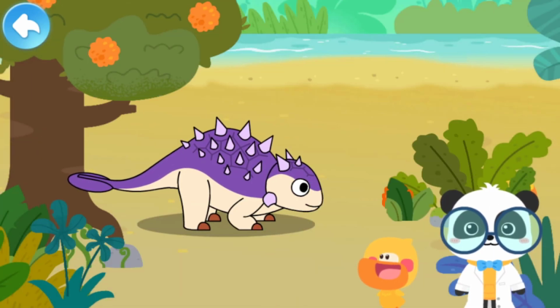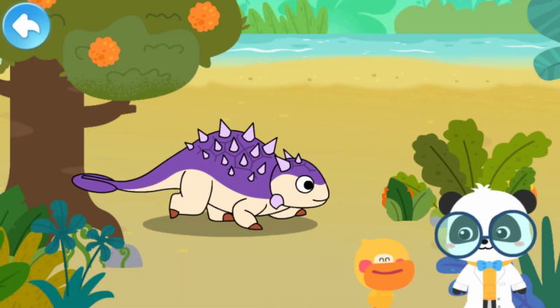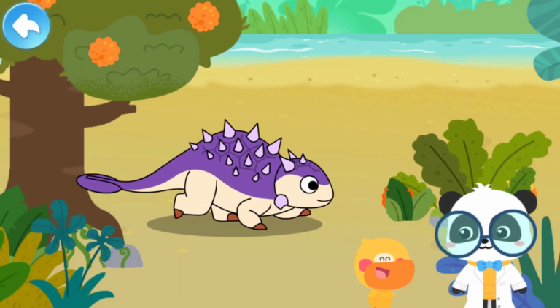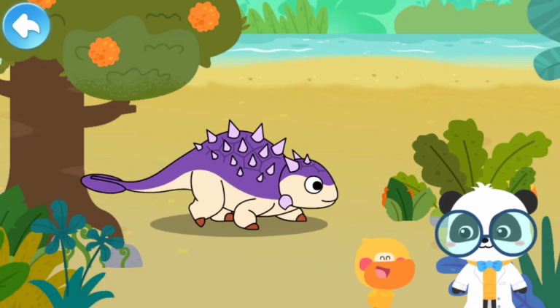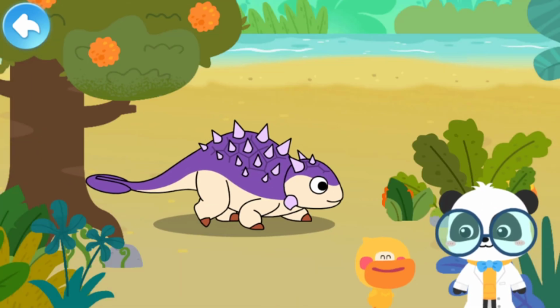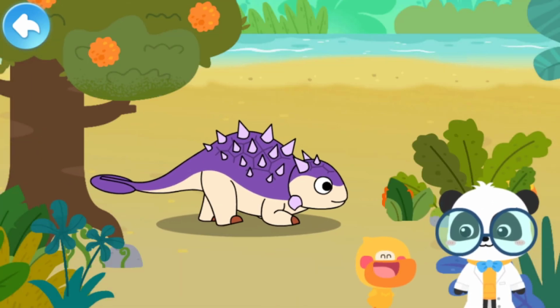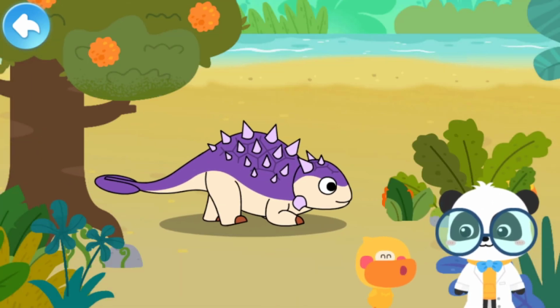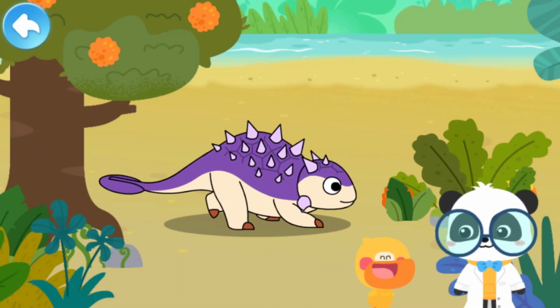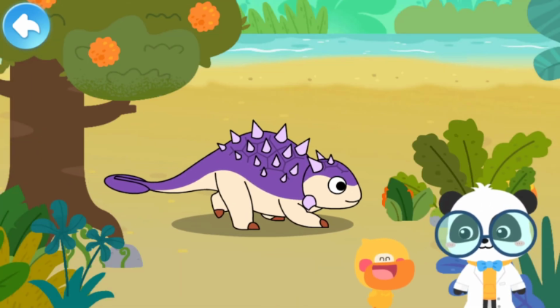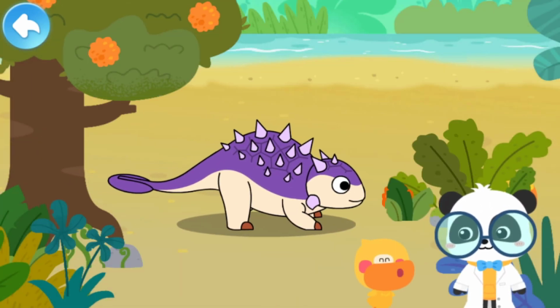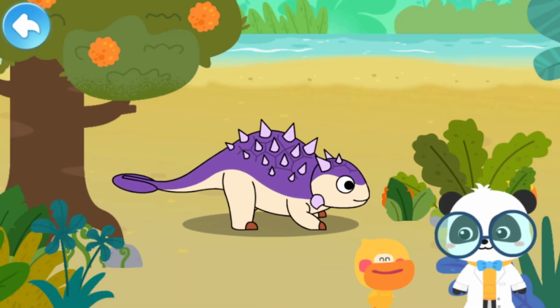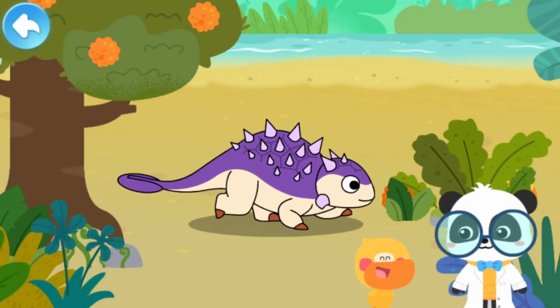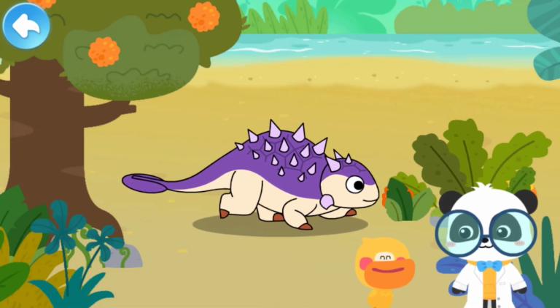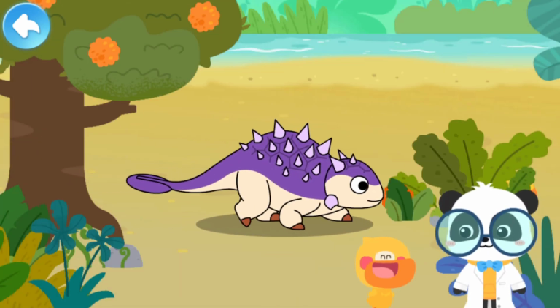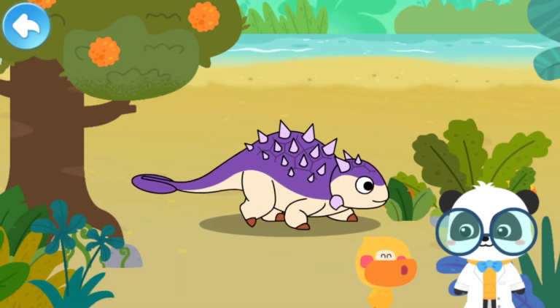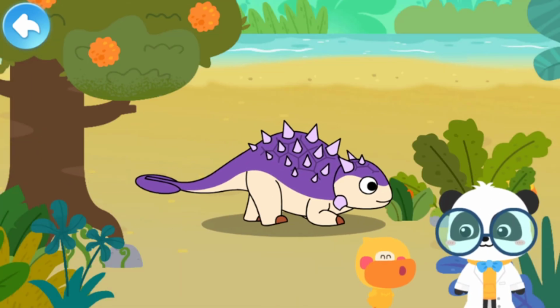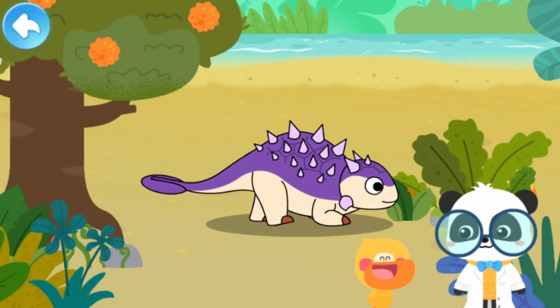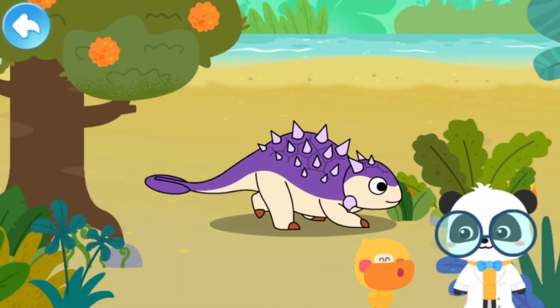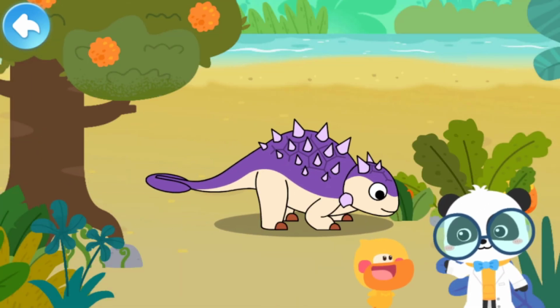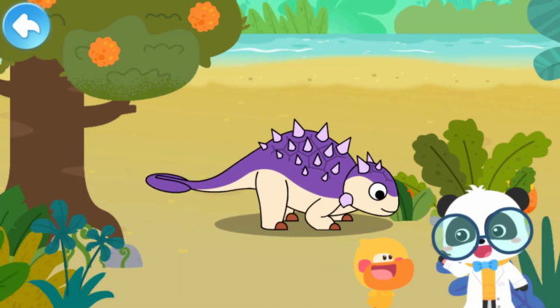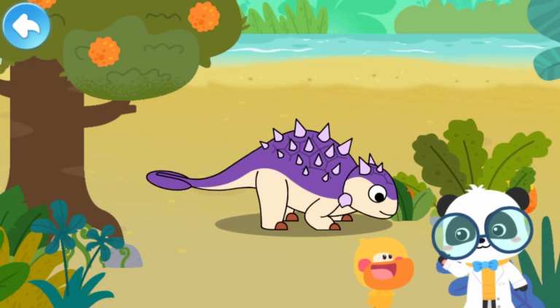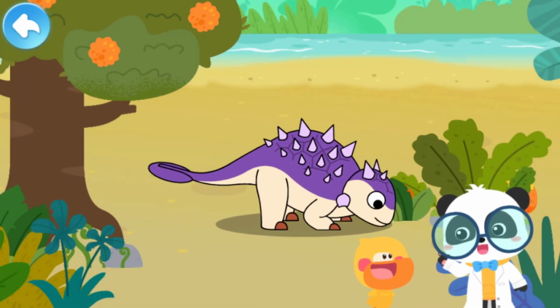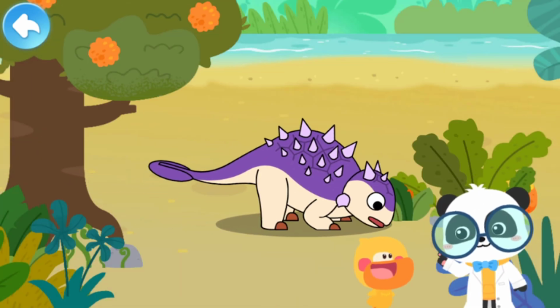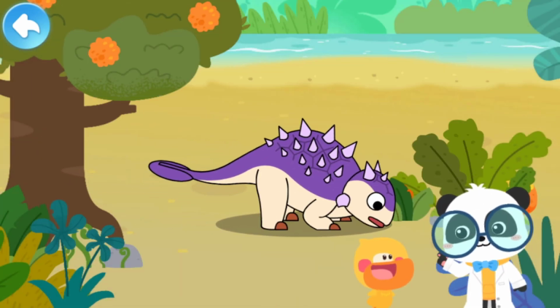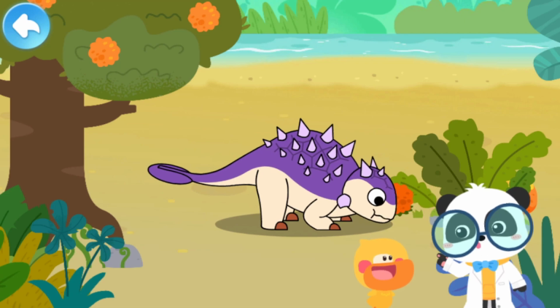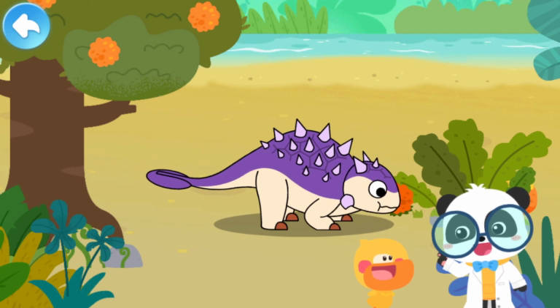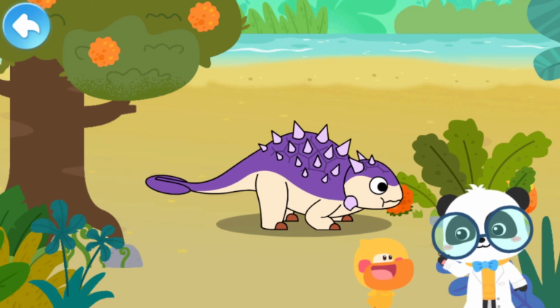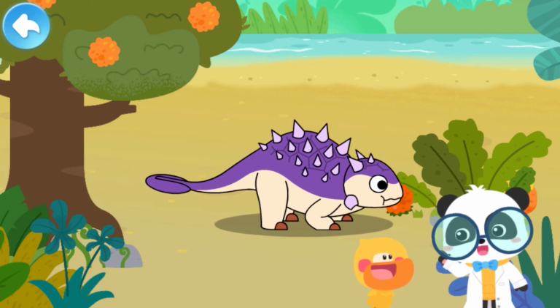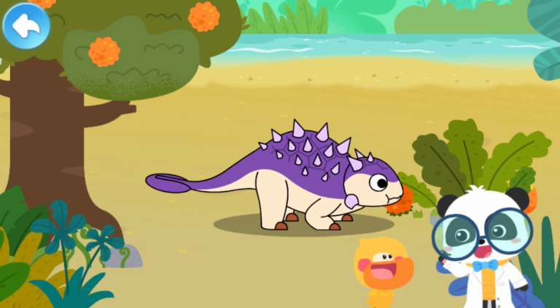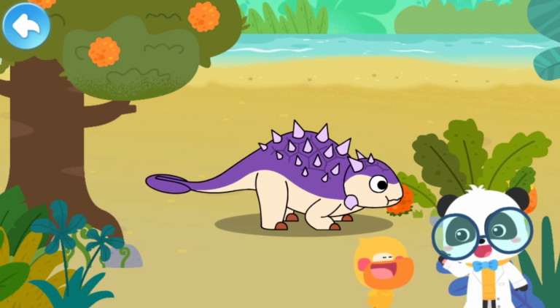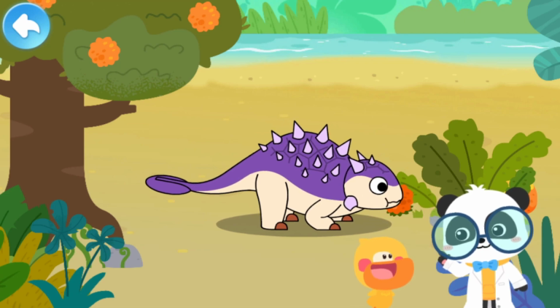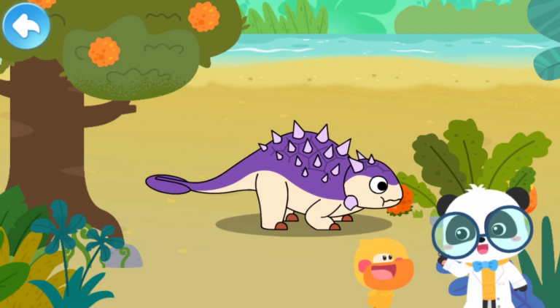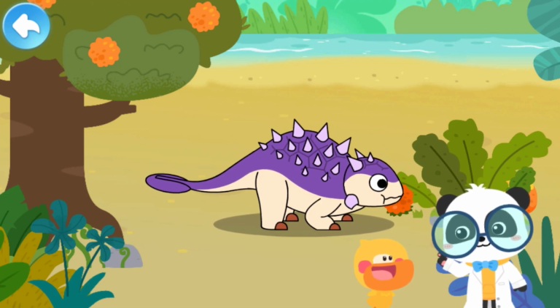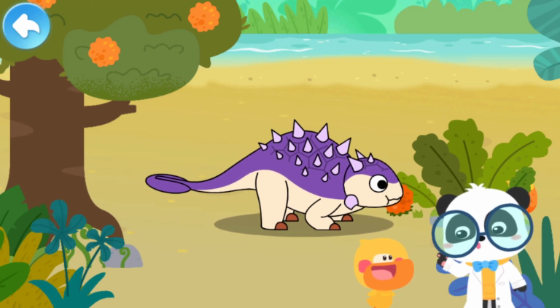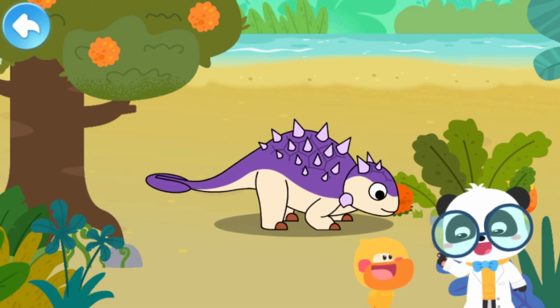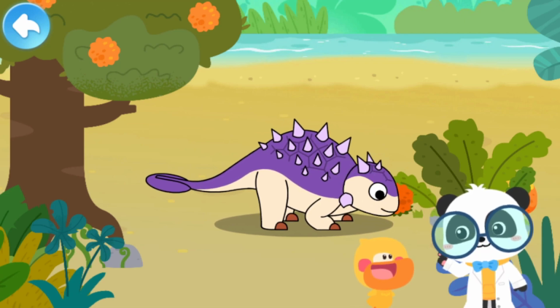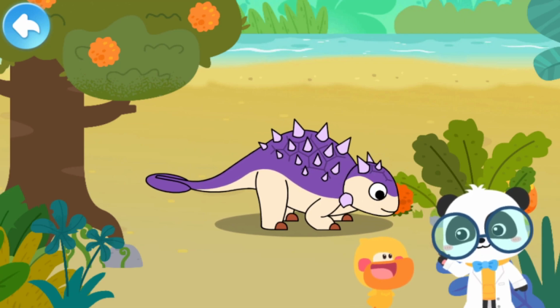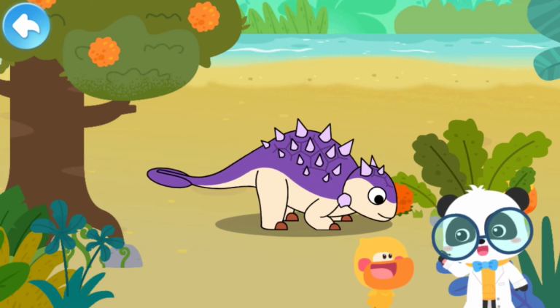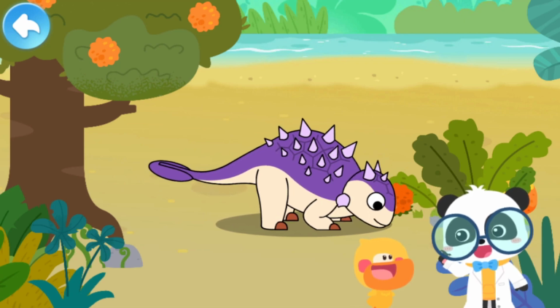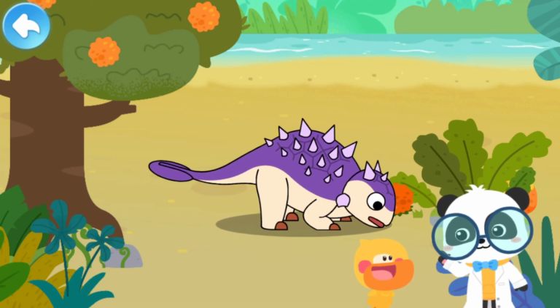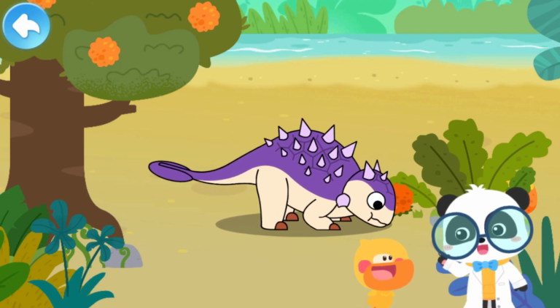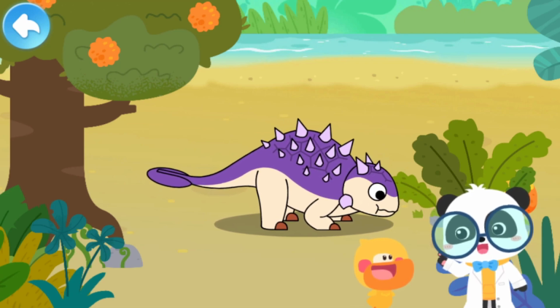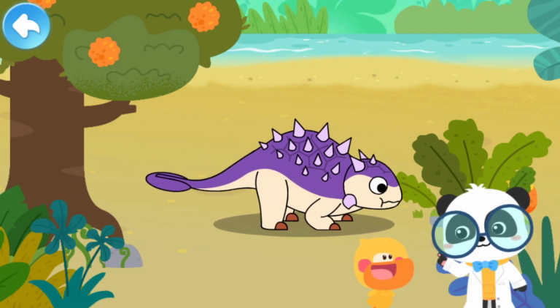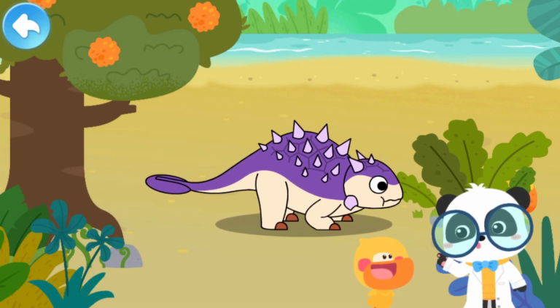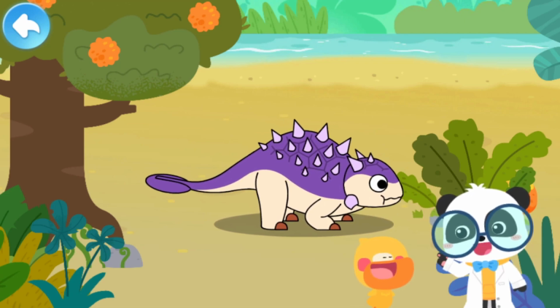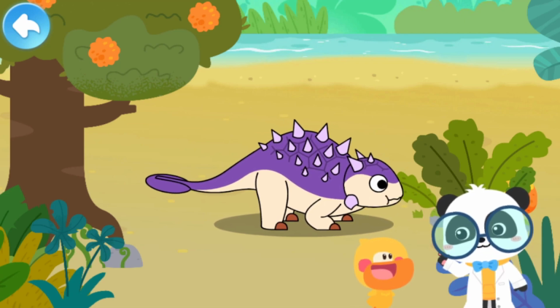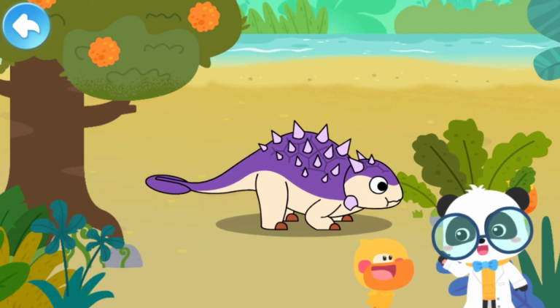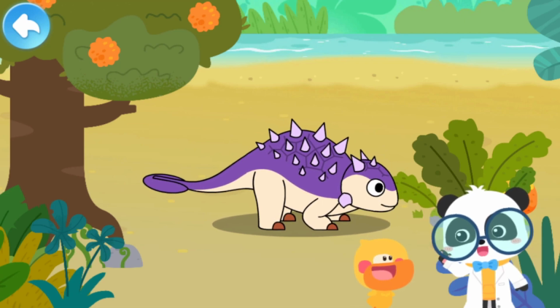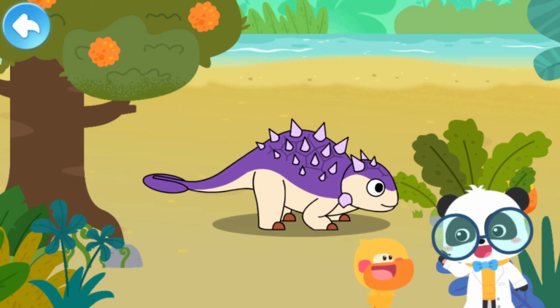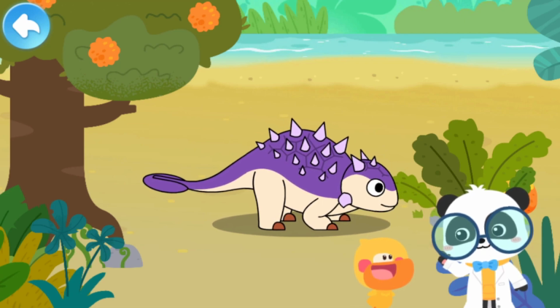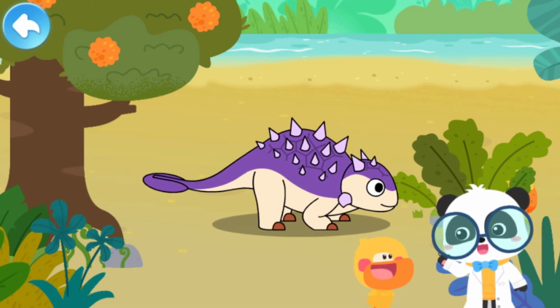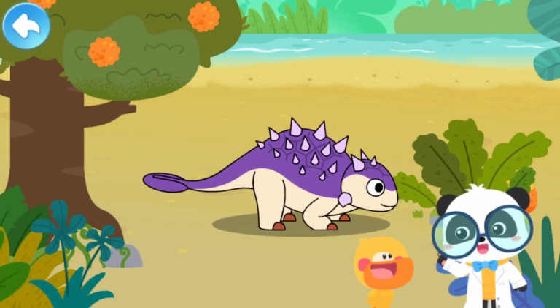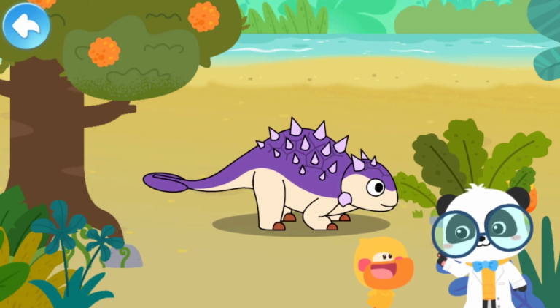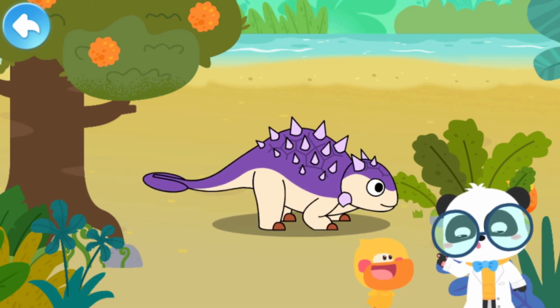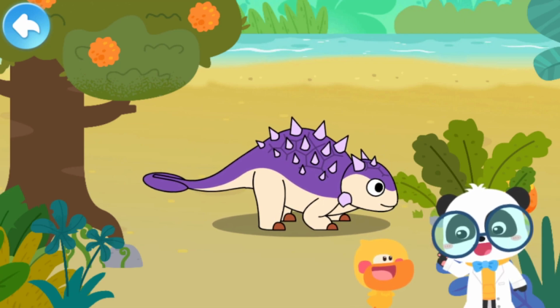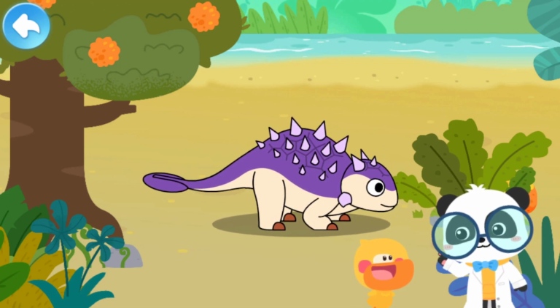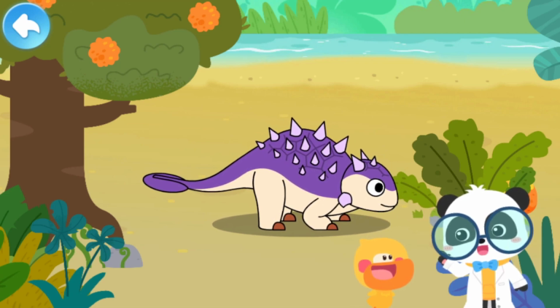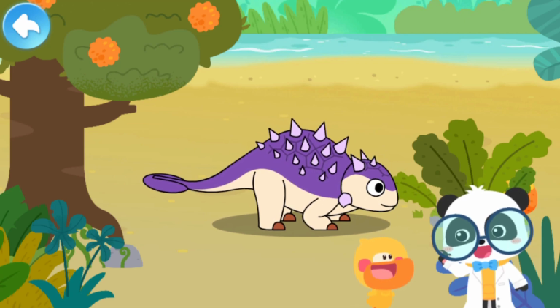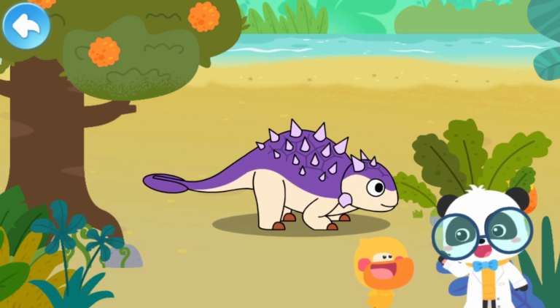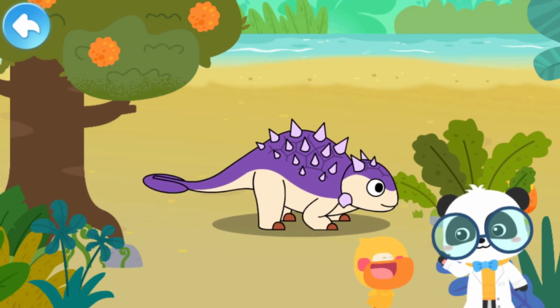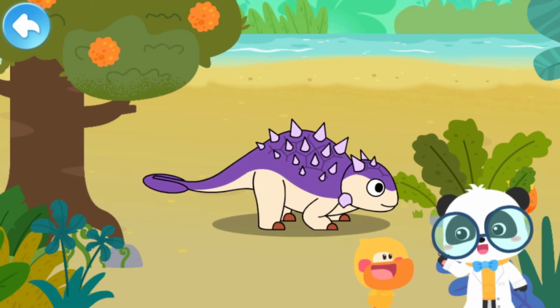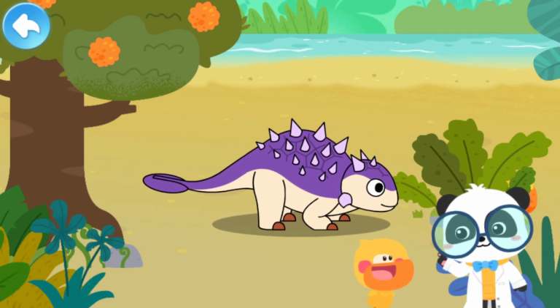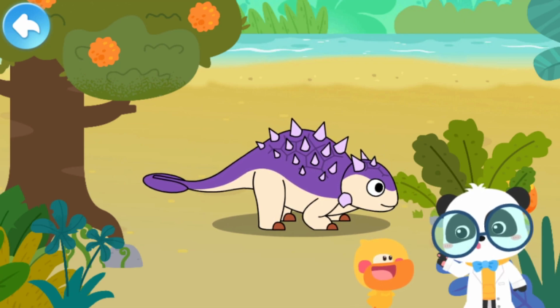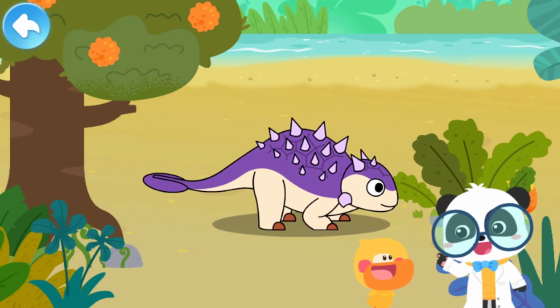It must be a carnivore. That's not correct. Euoplocephalus is an herbivorous dinosaur.